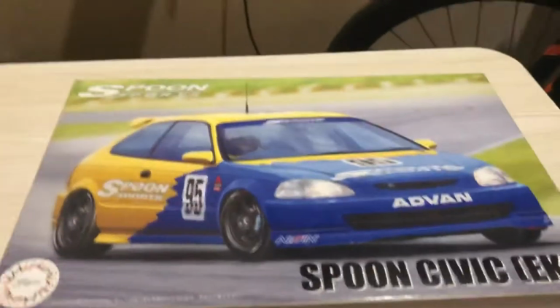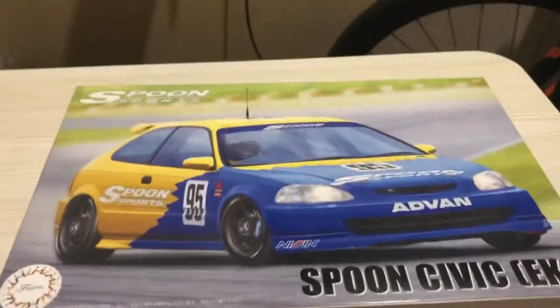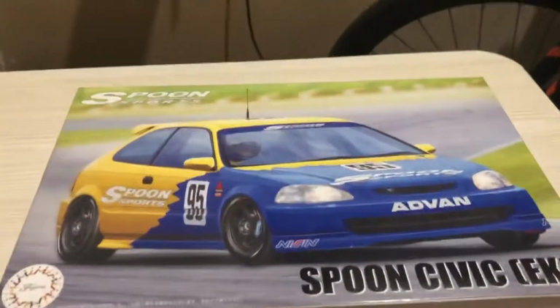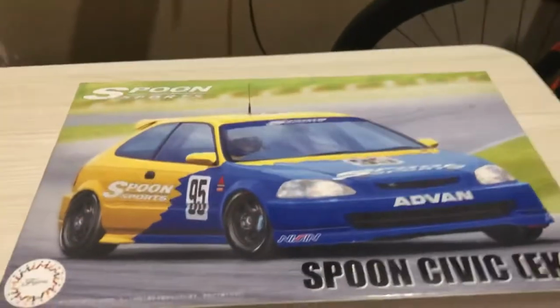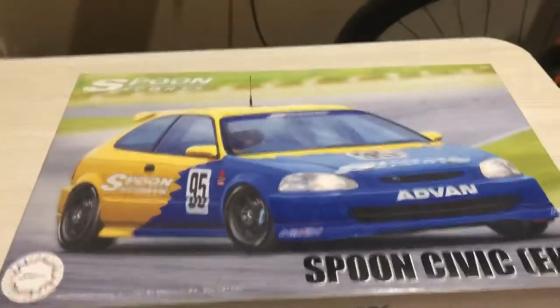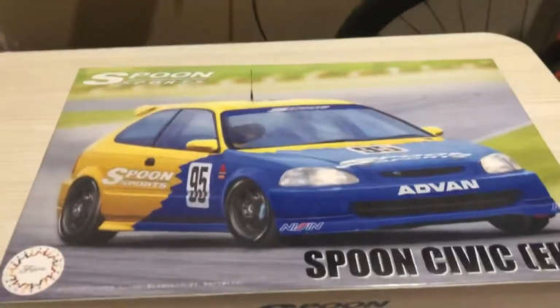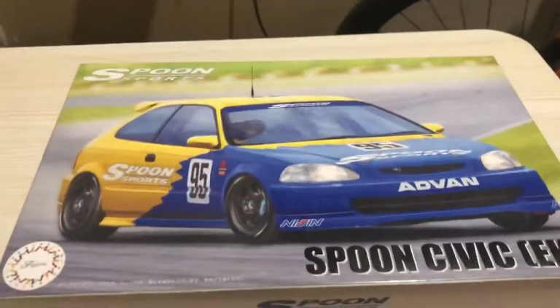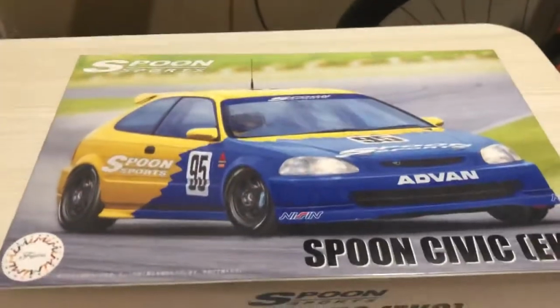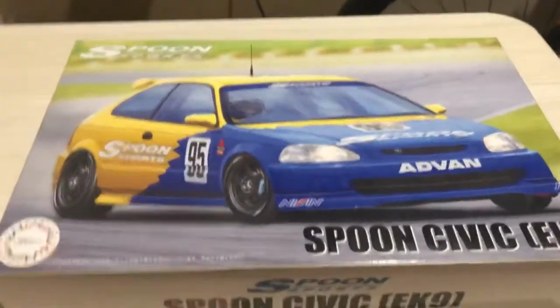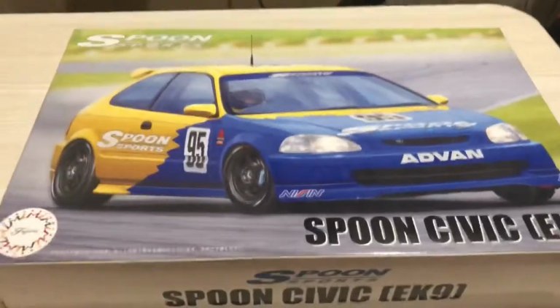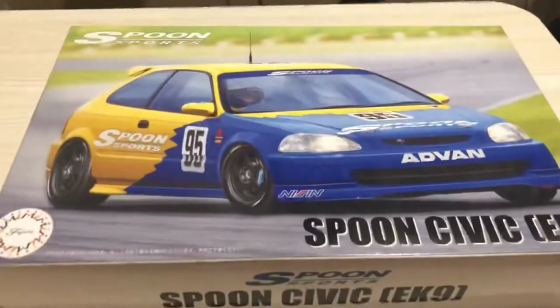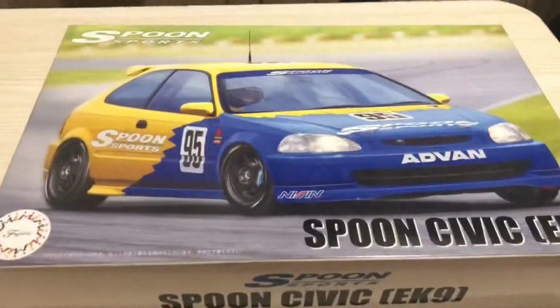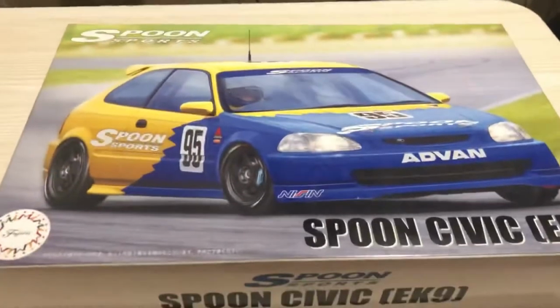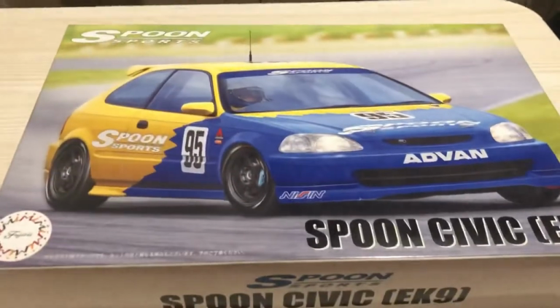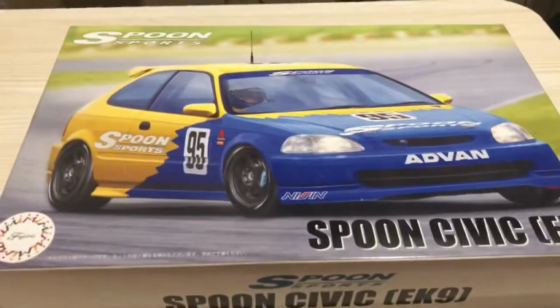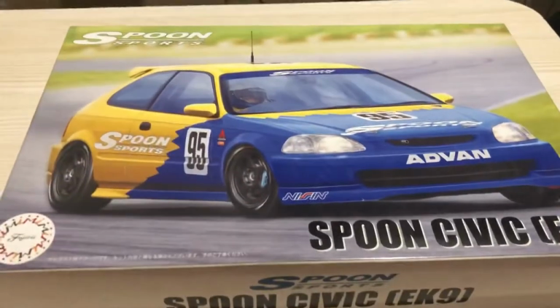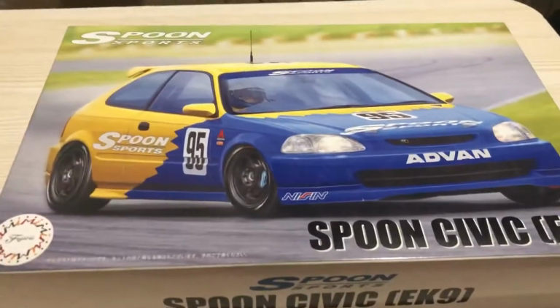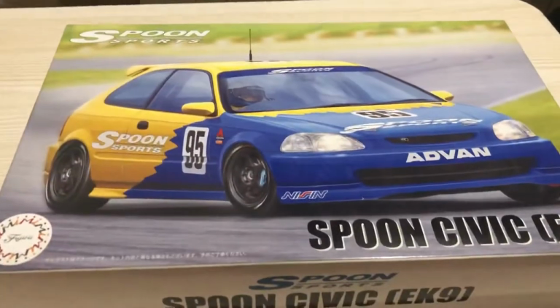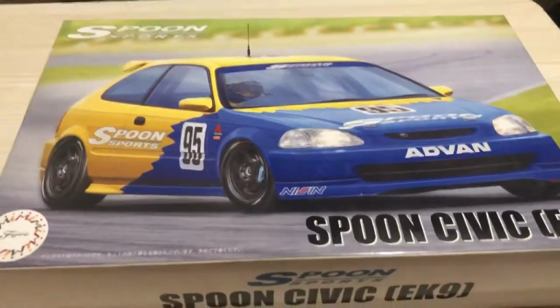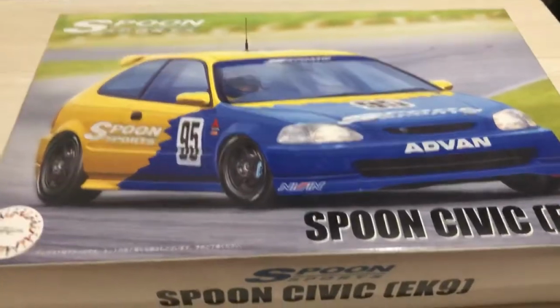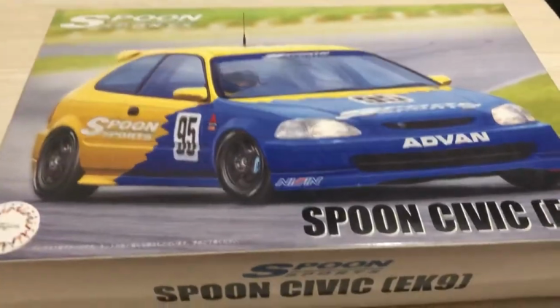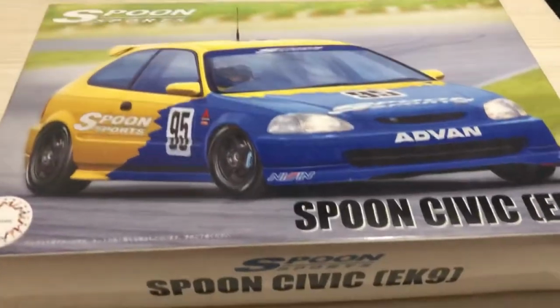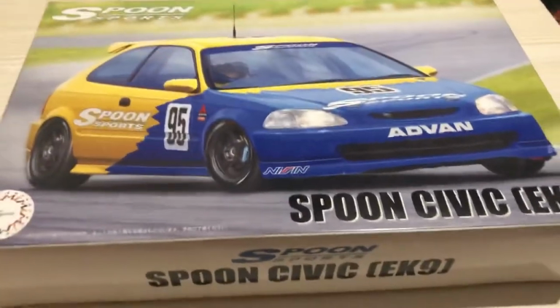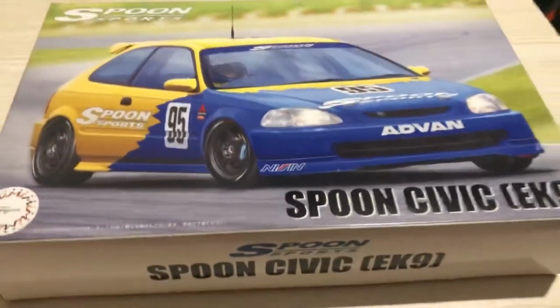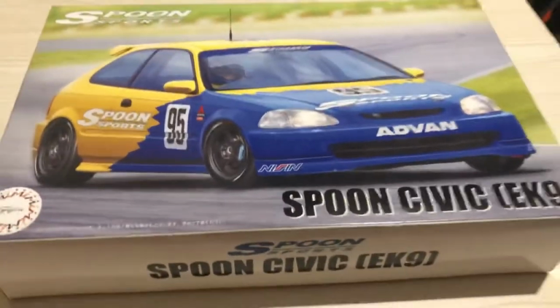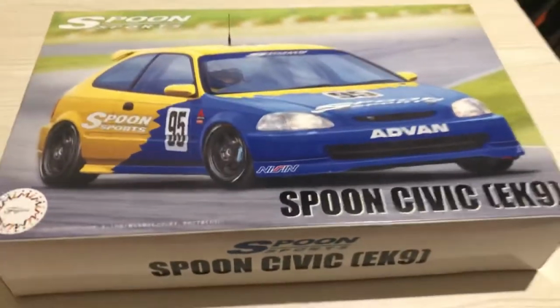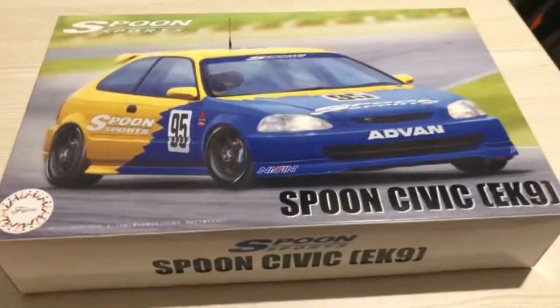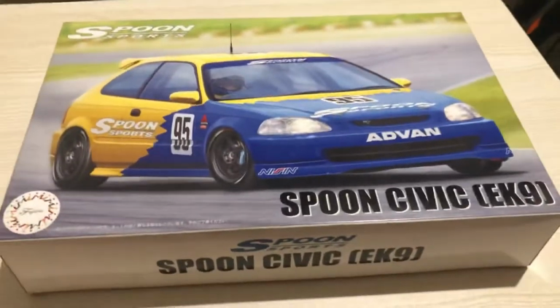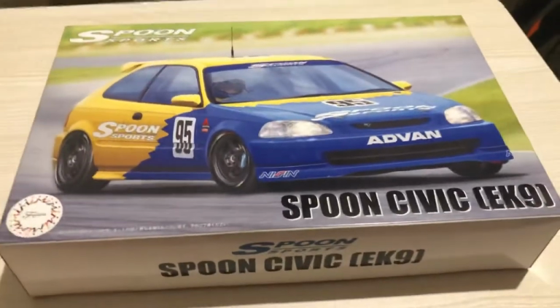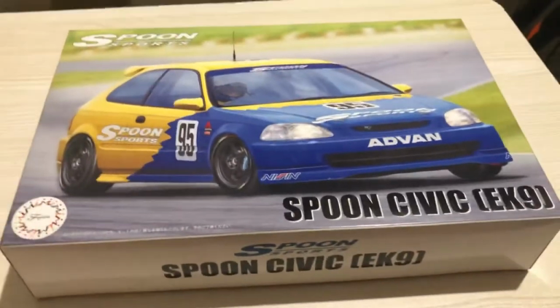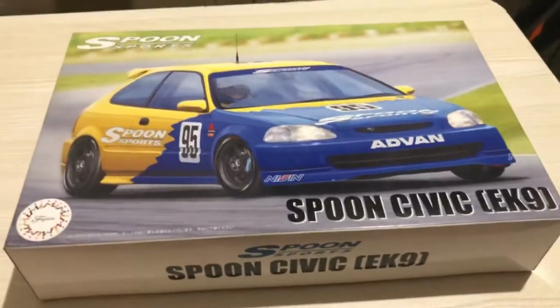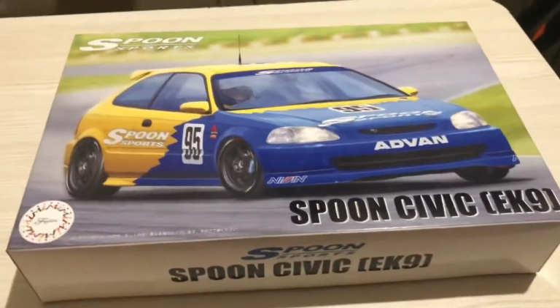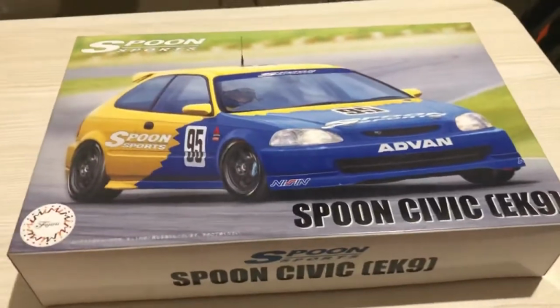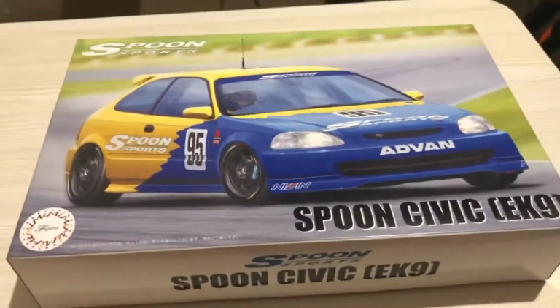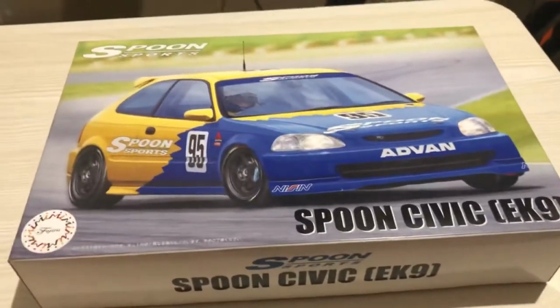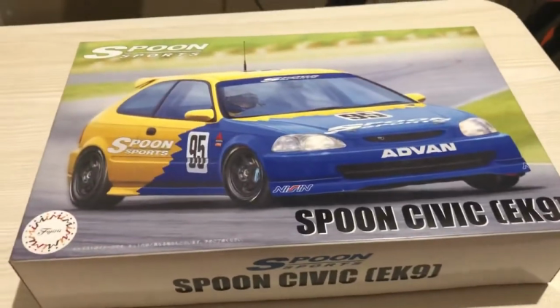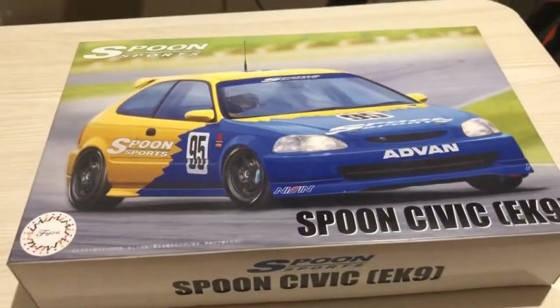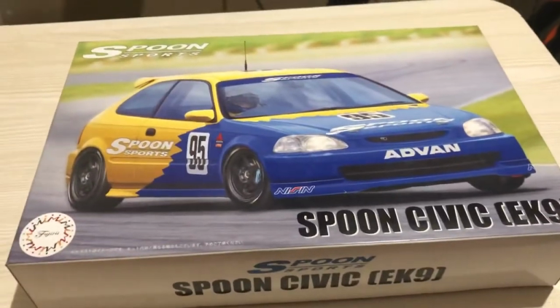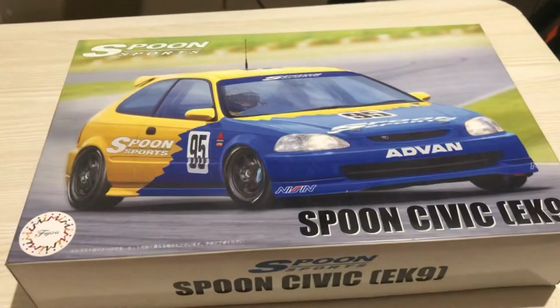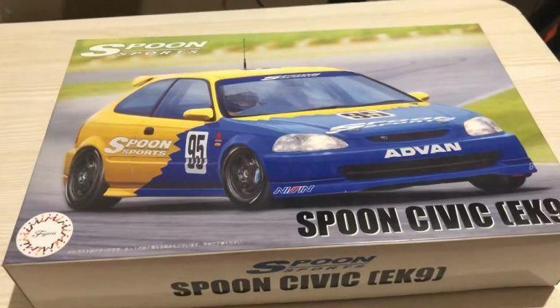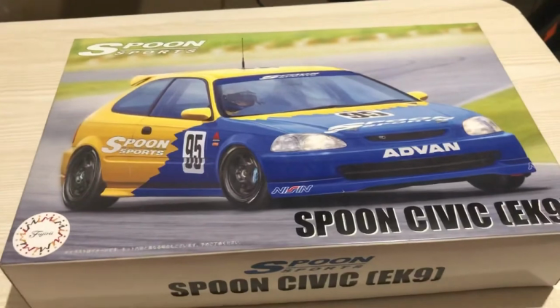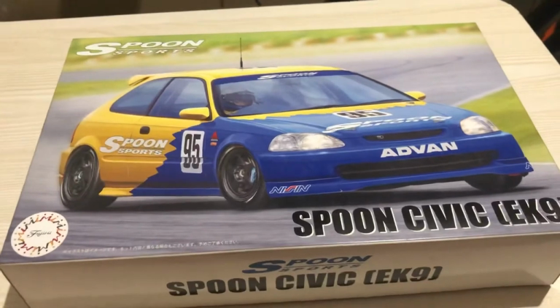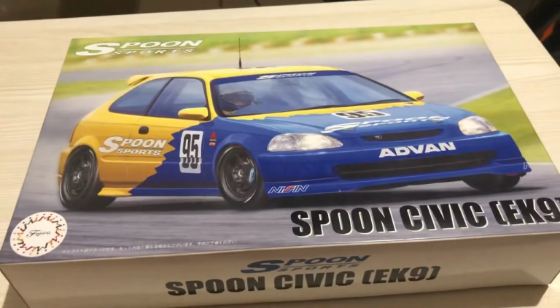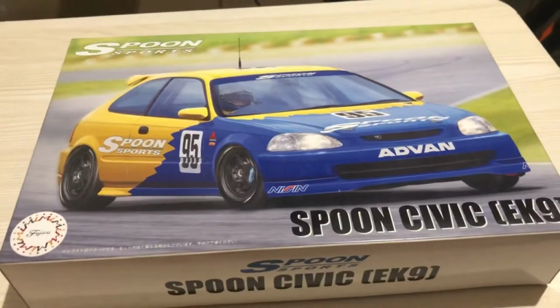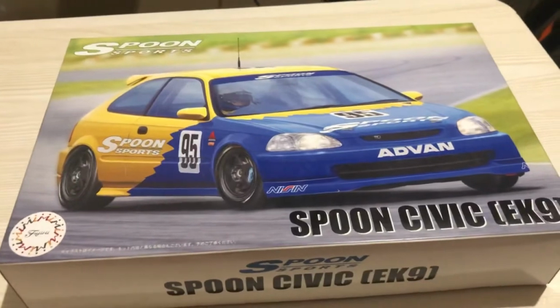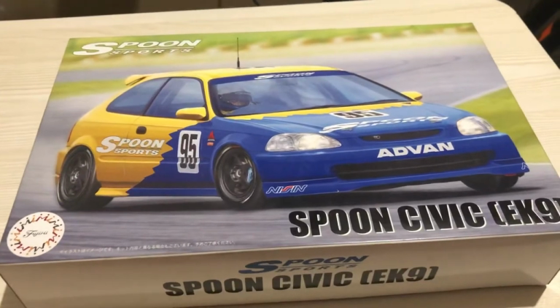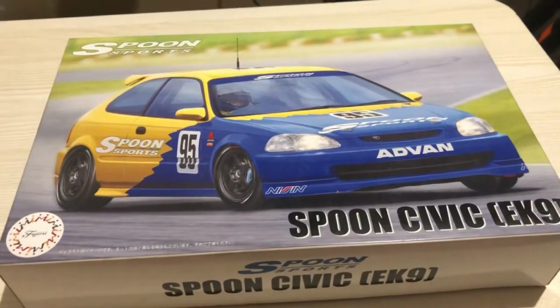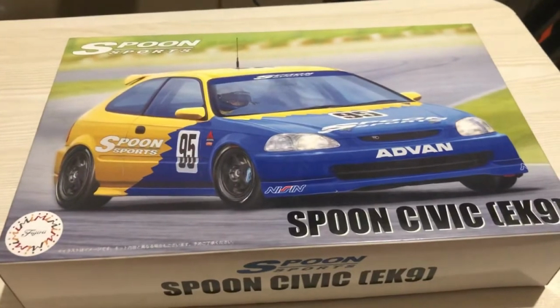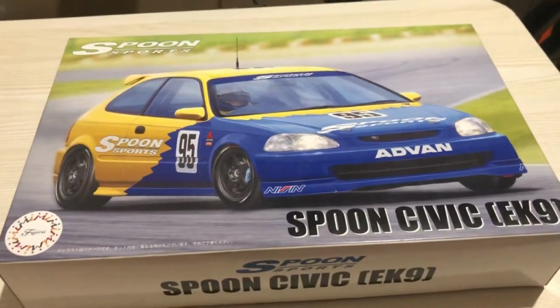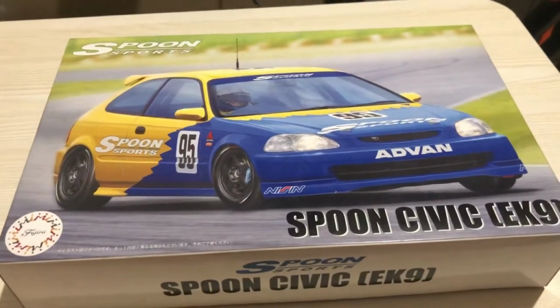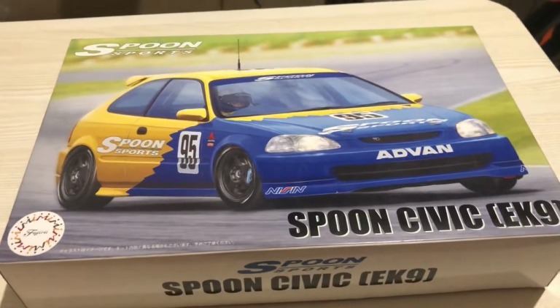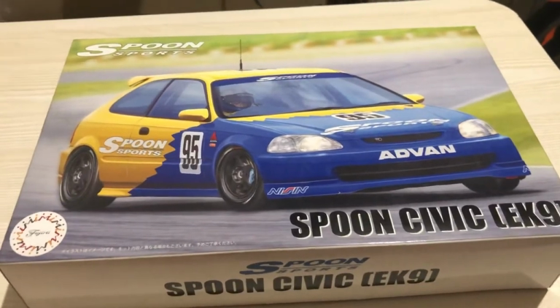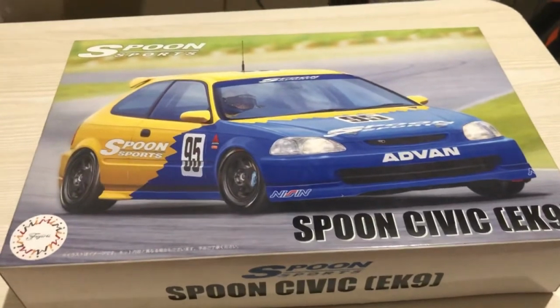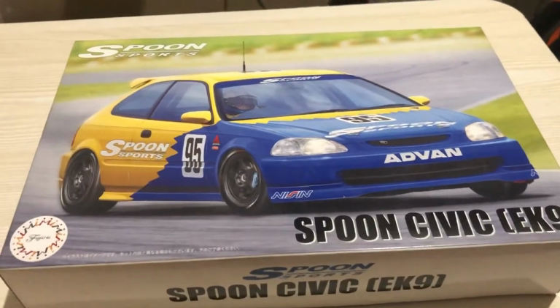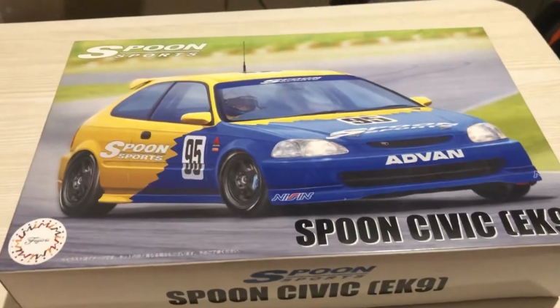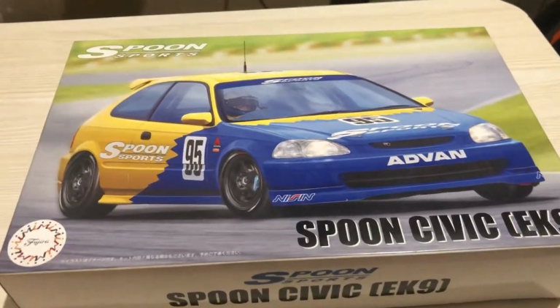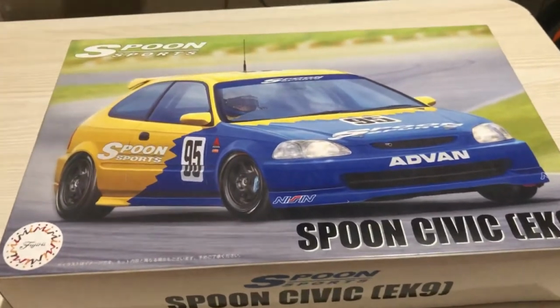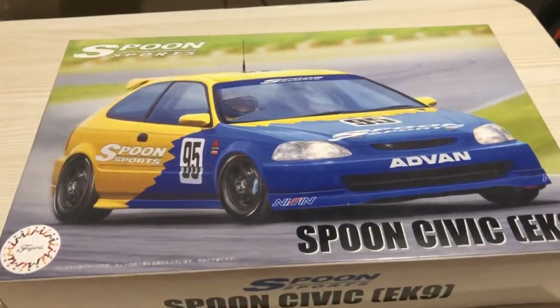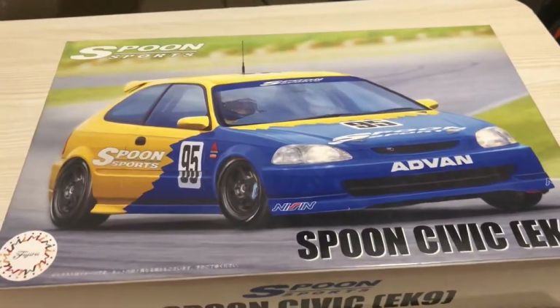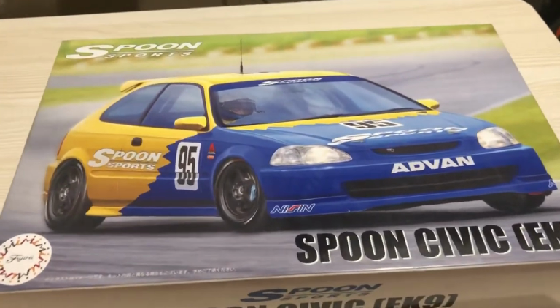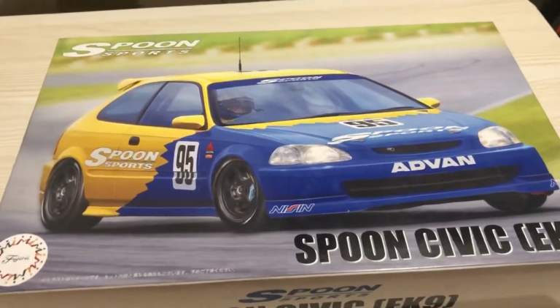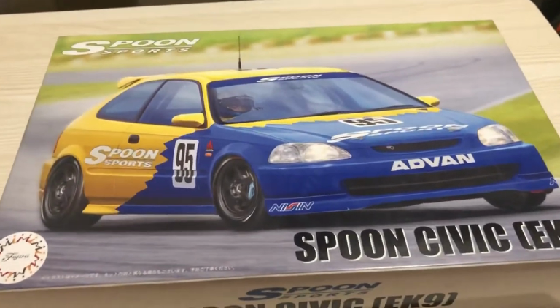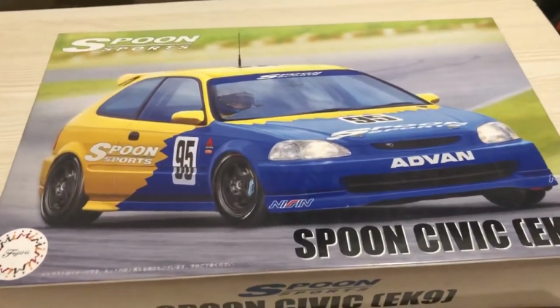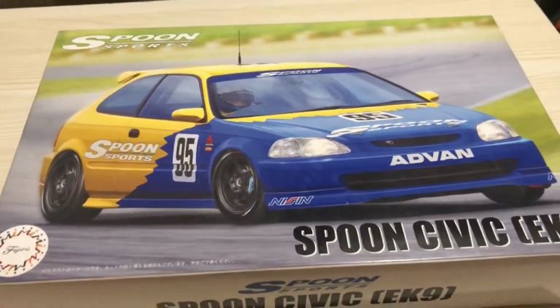I am now unboxing Fujimi's Full Civic EK9 race car.